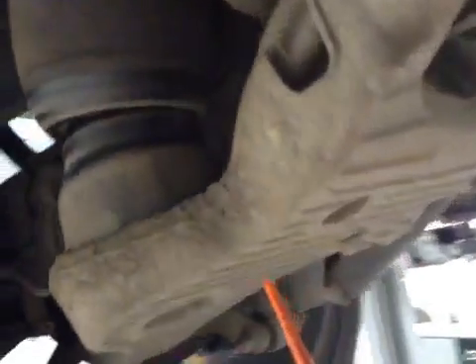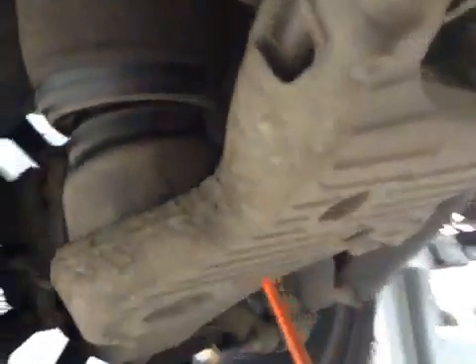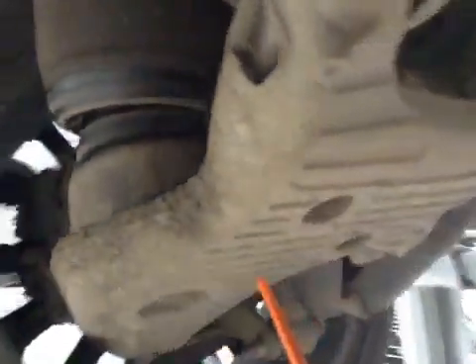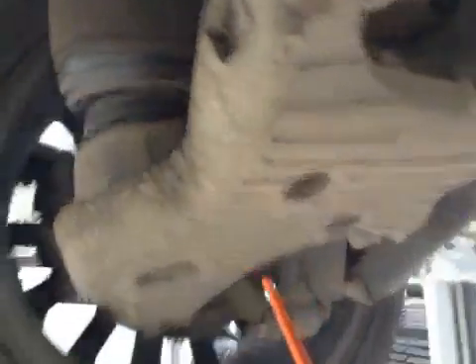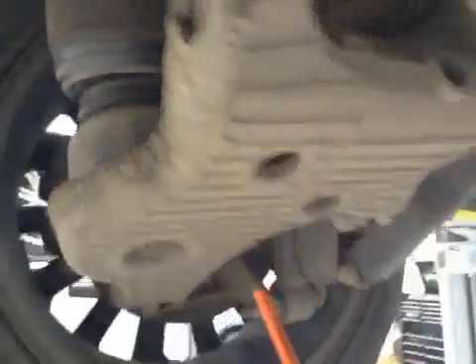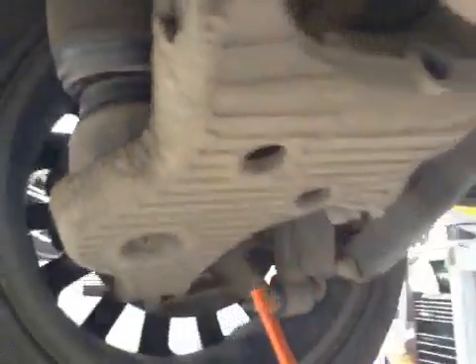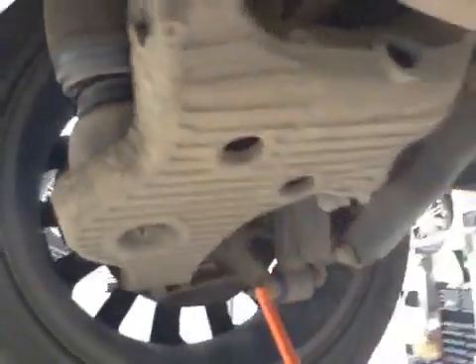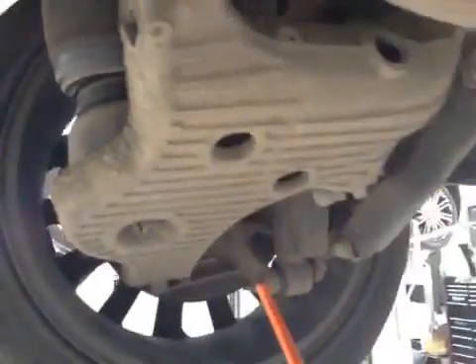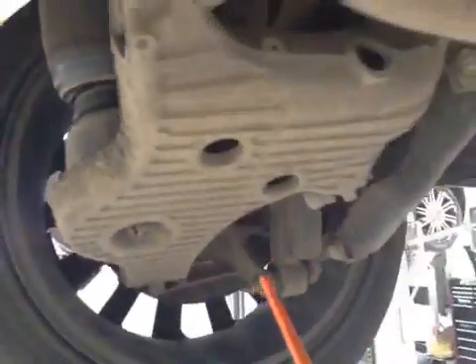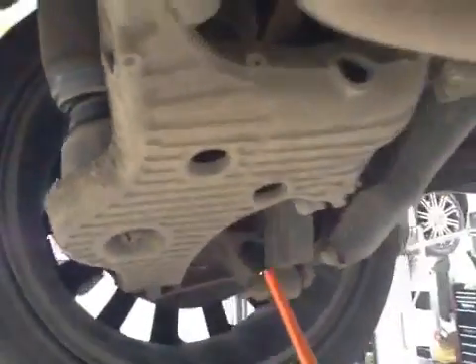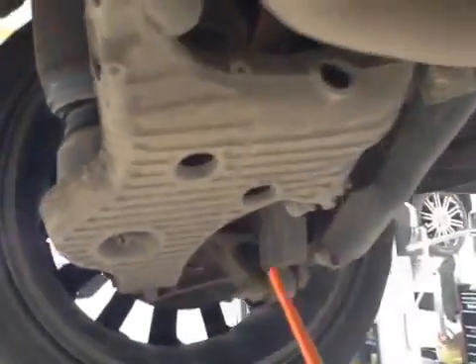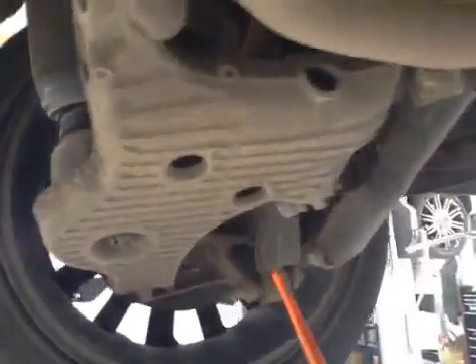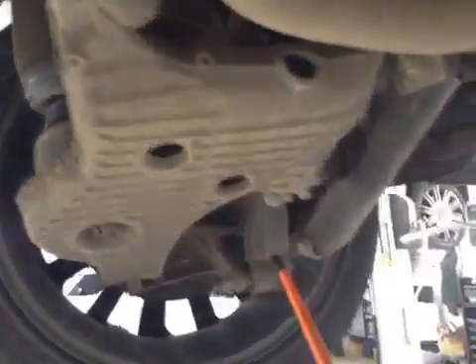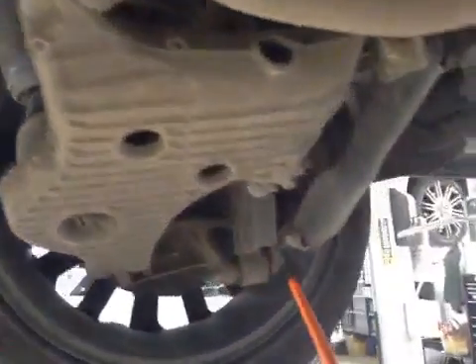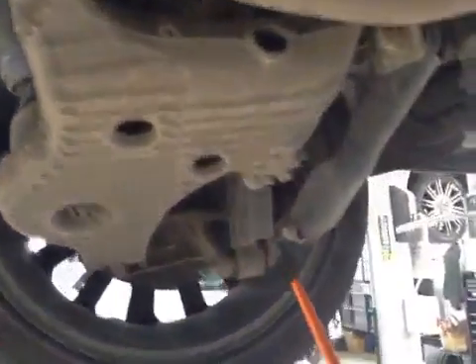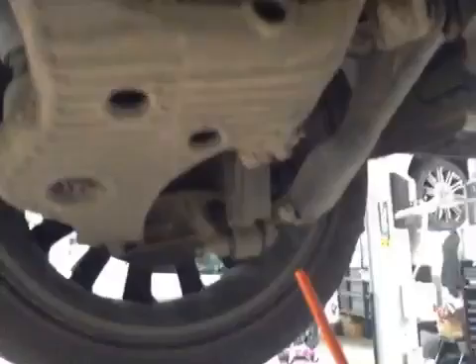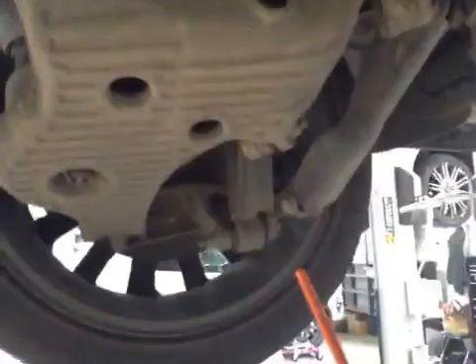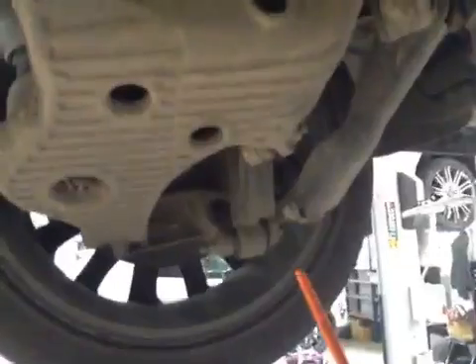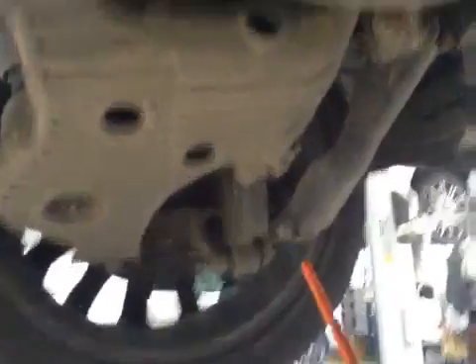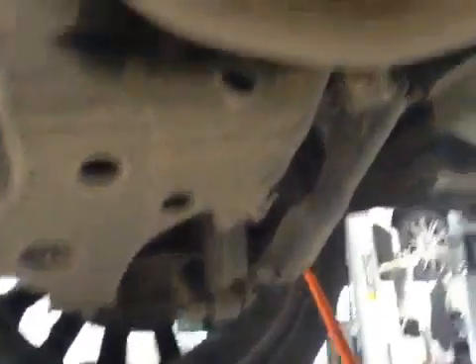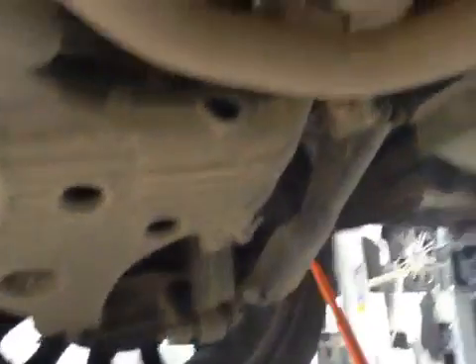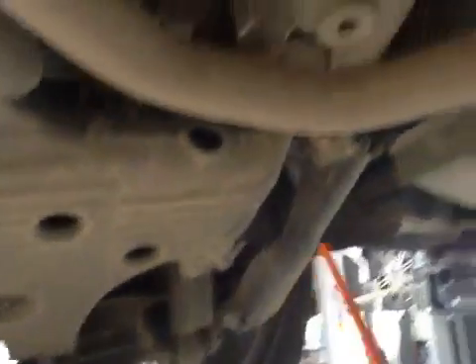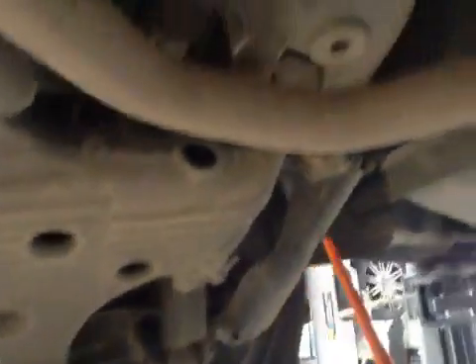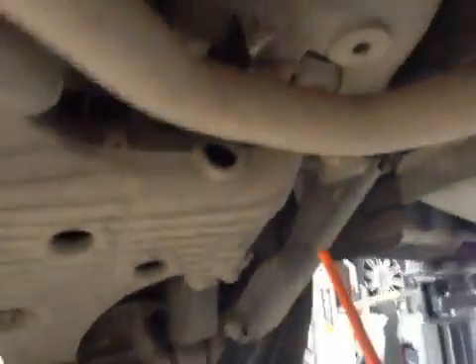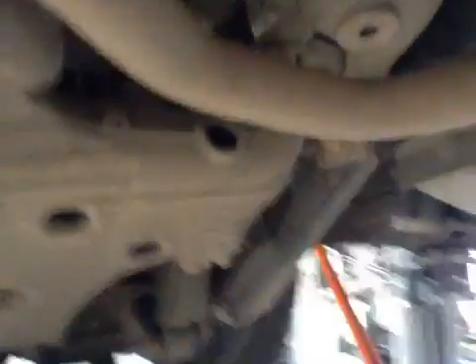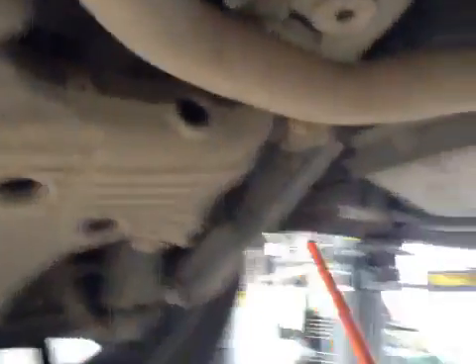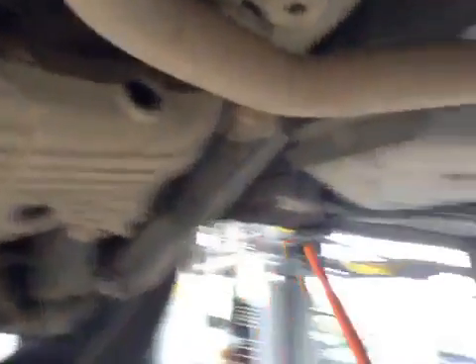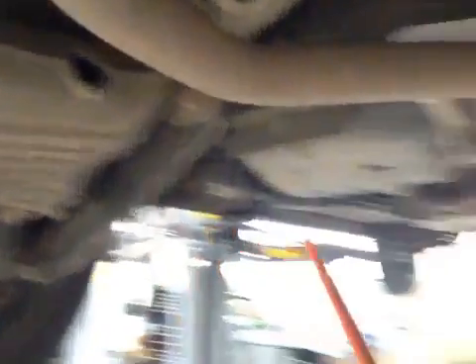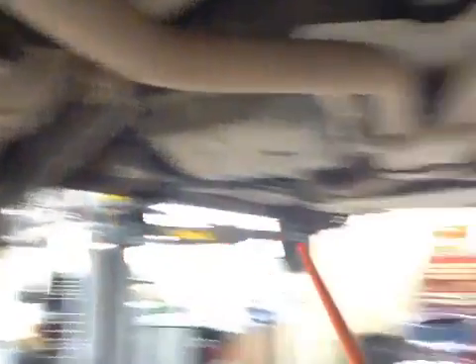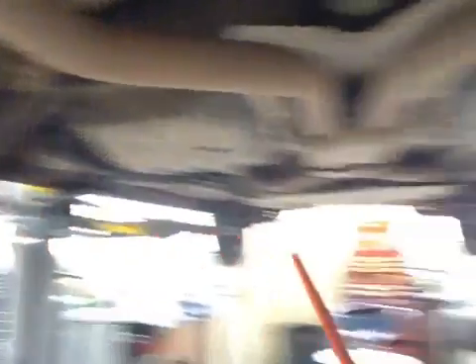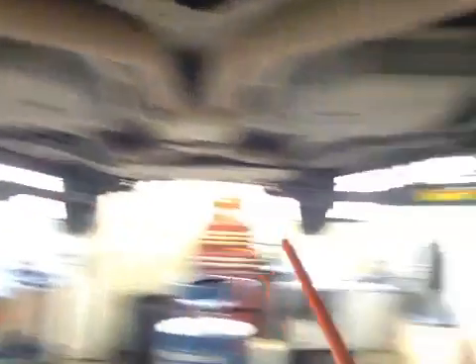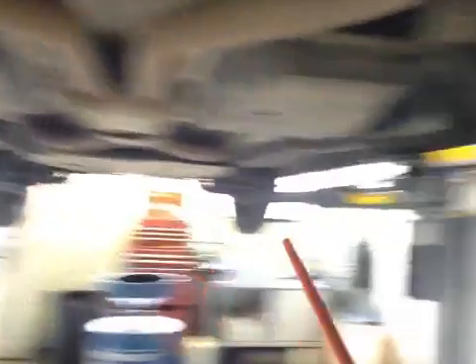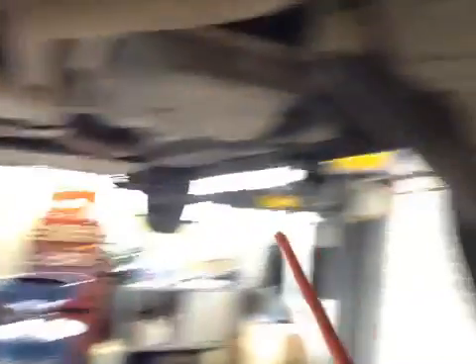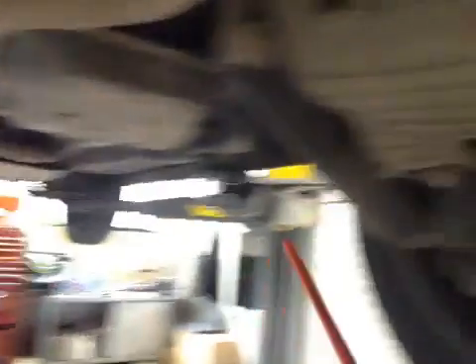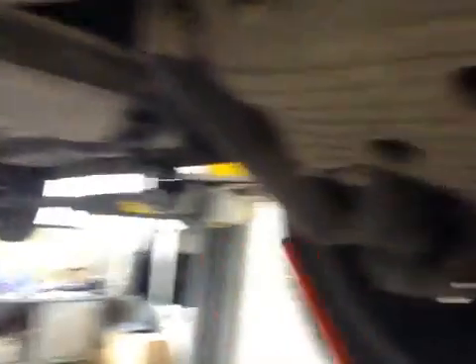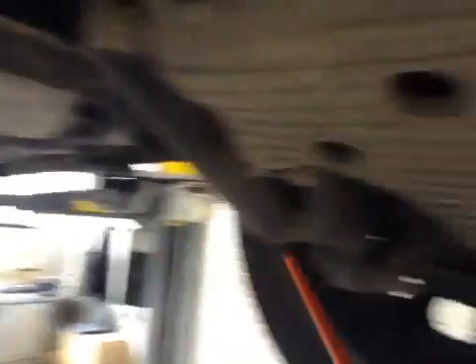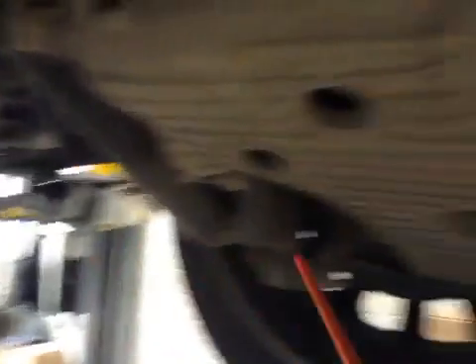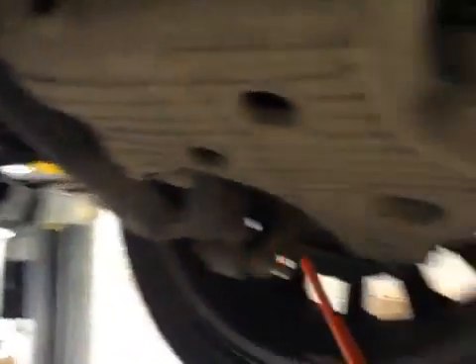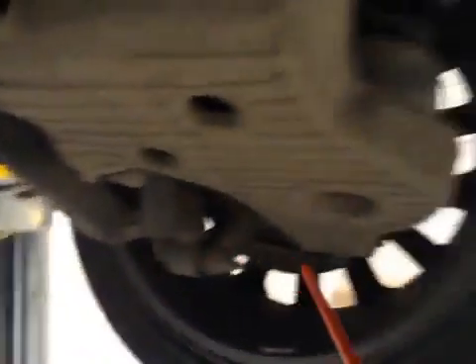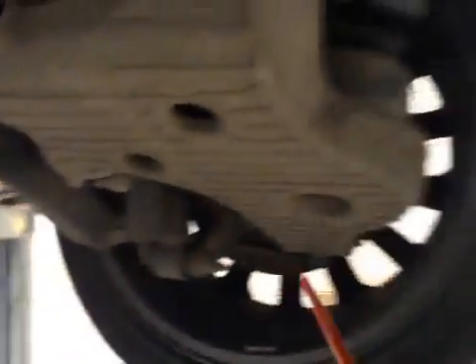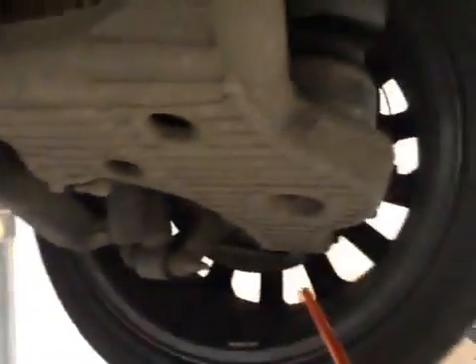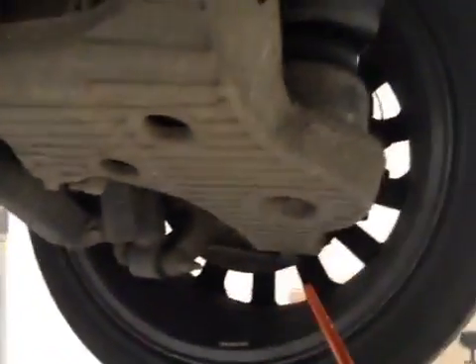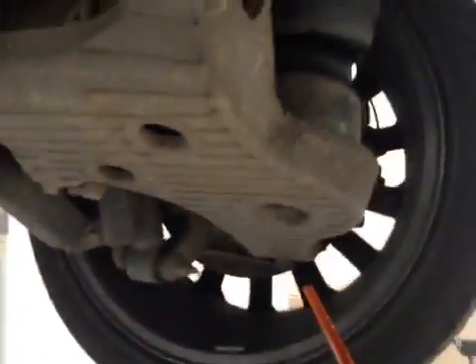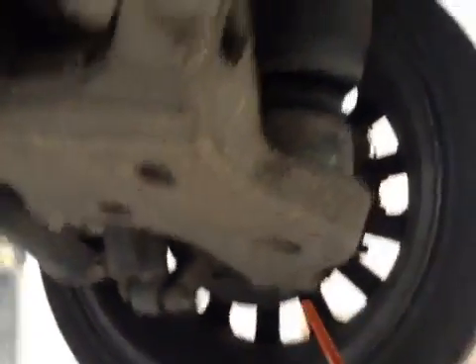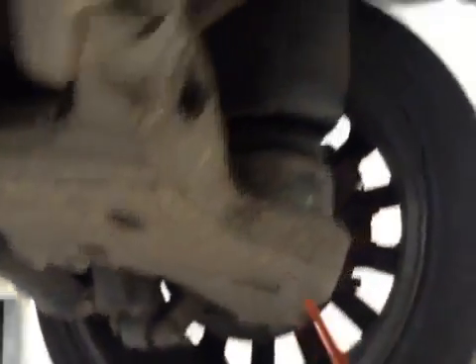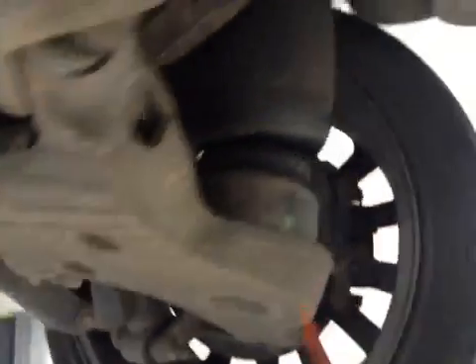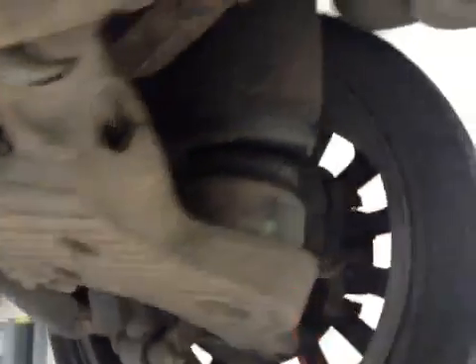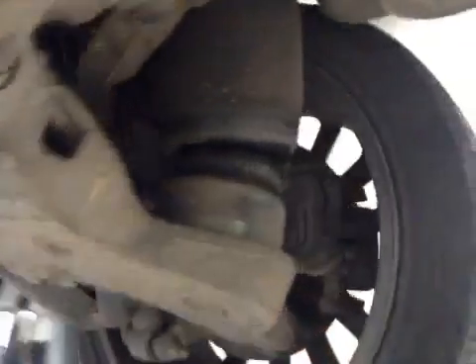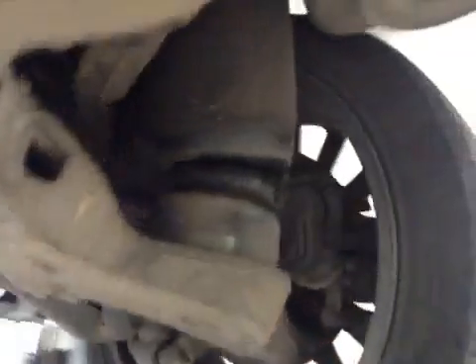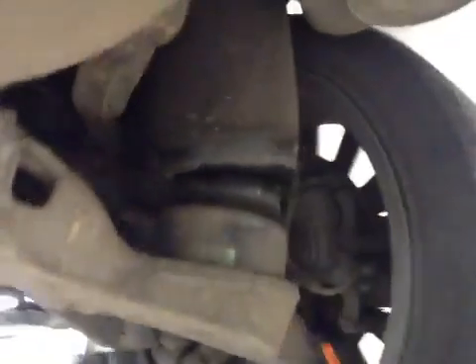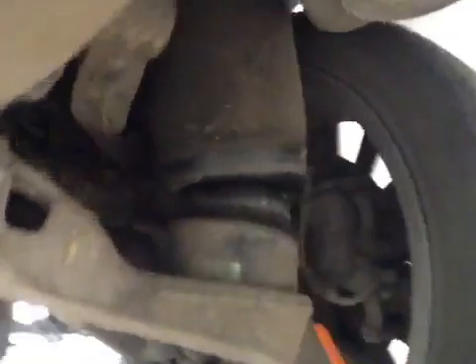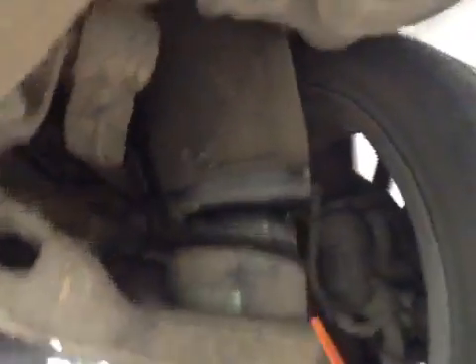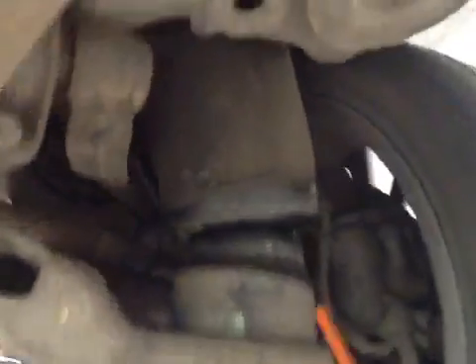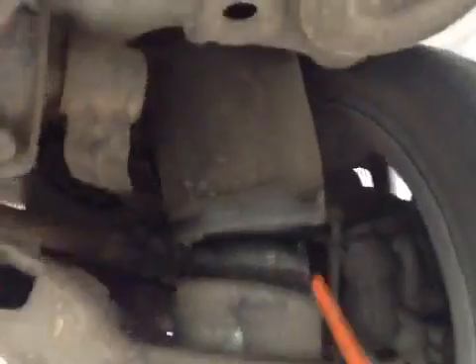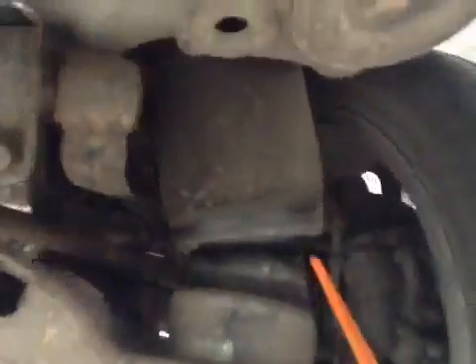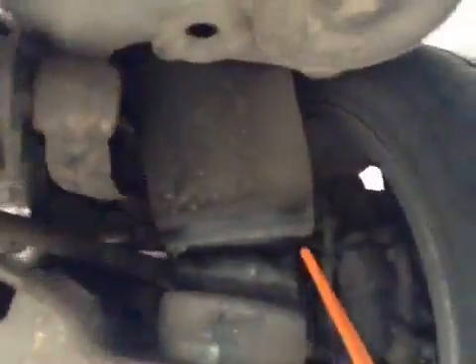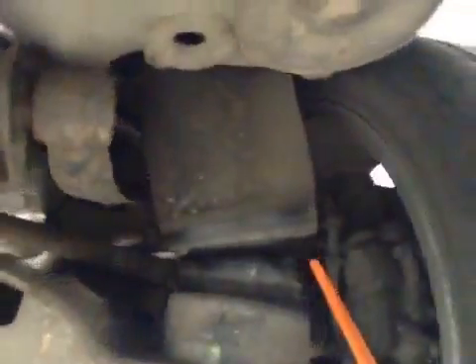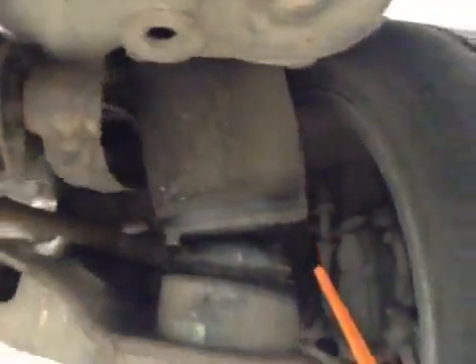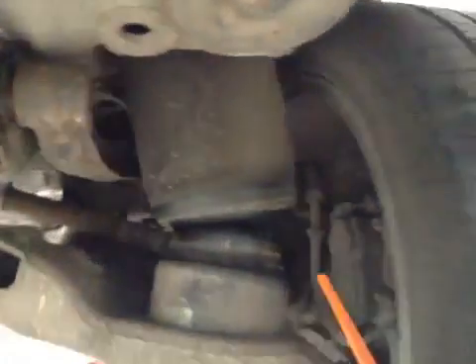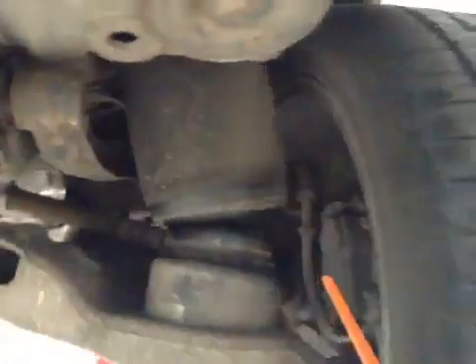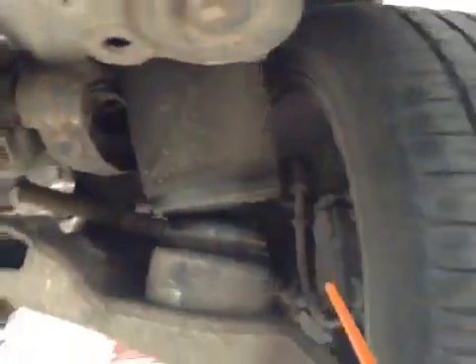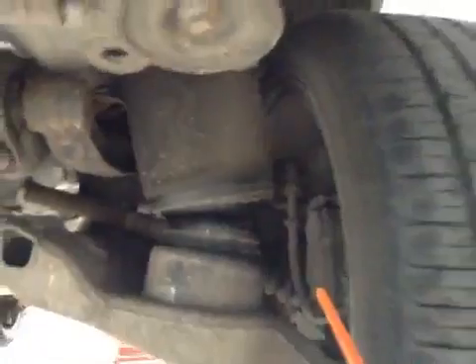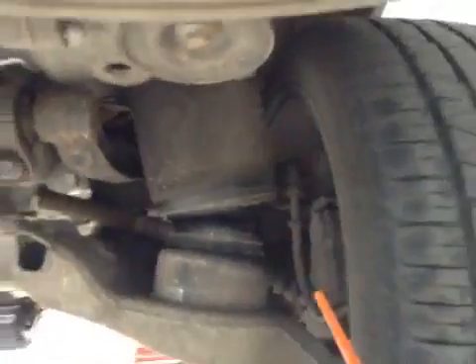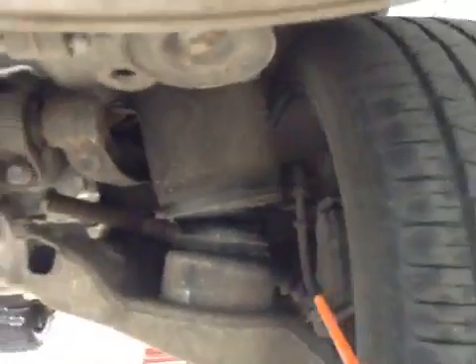This is the passenger side rear suspension, and on your driver's side rear suspension, again all your suspension components all look to be okay.